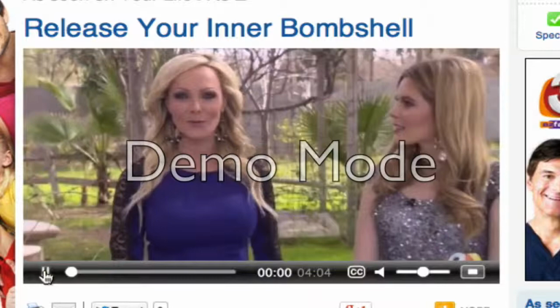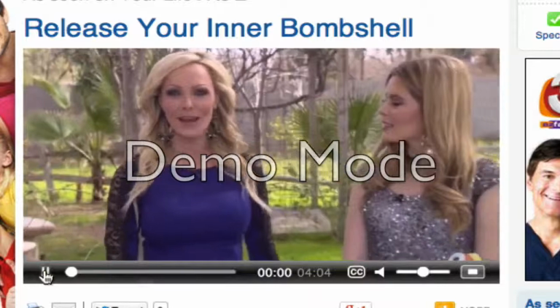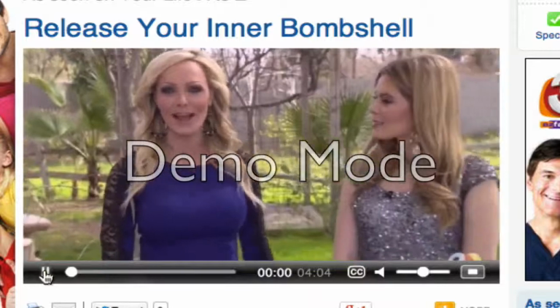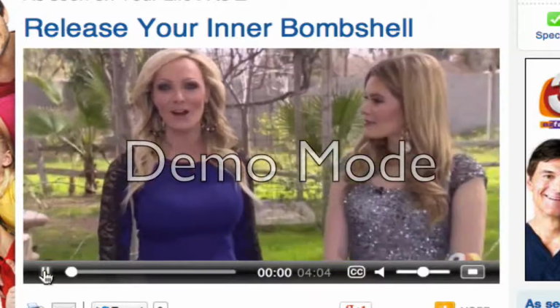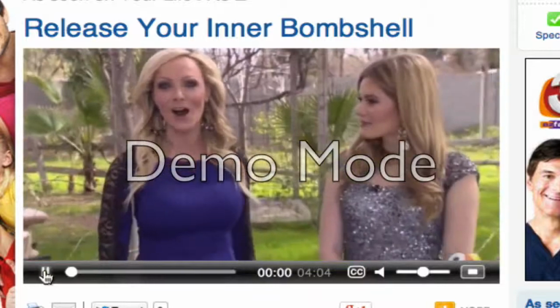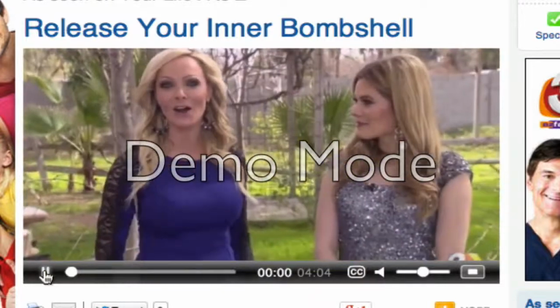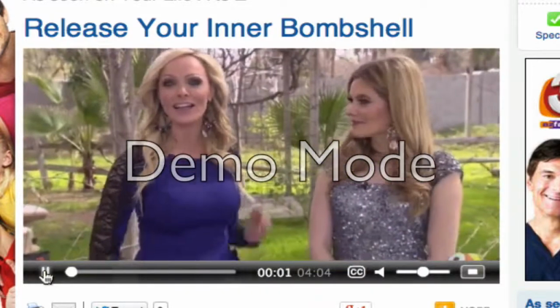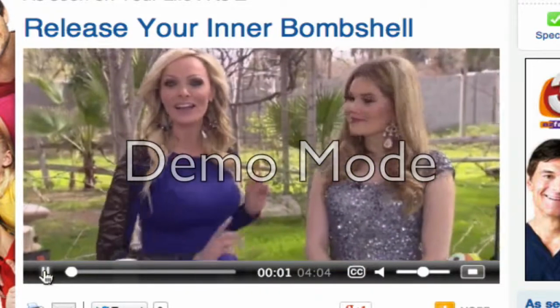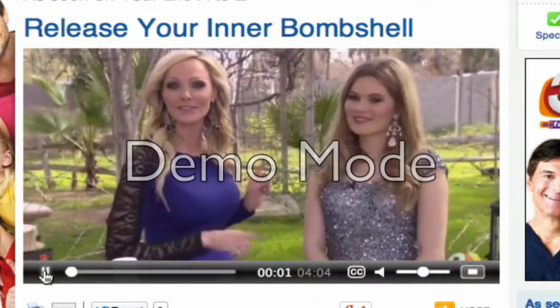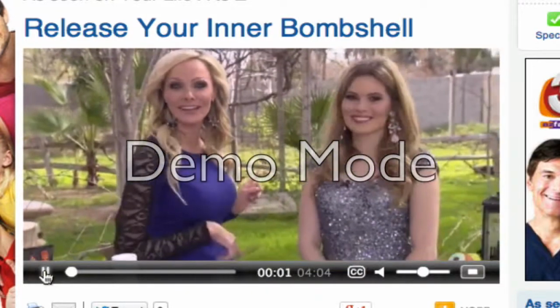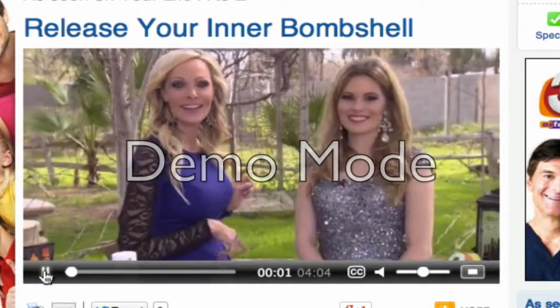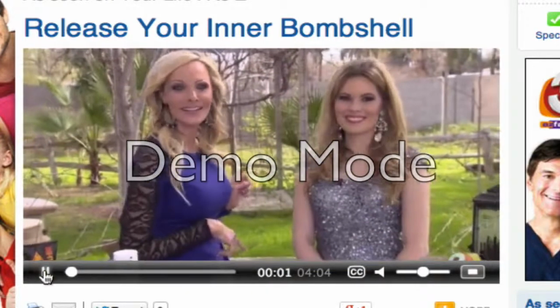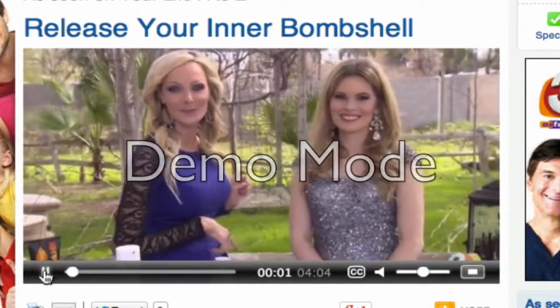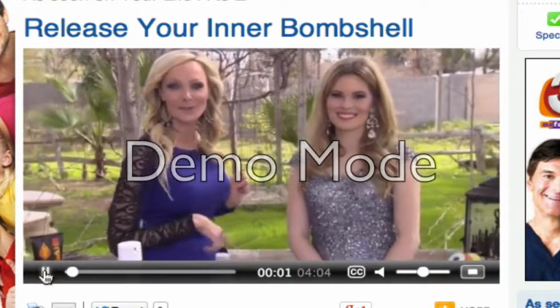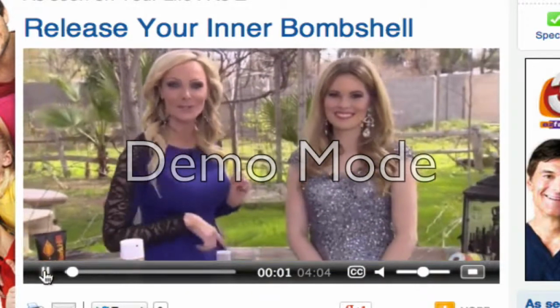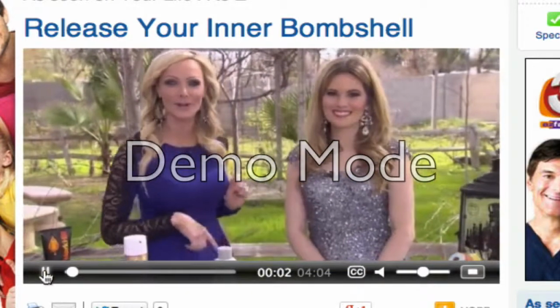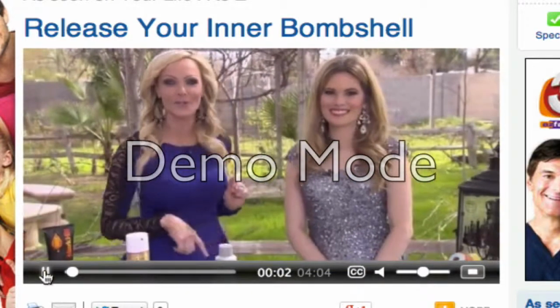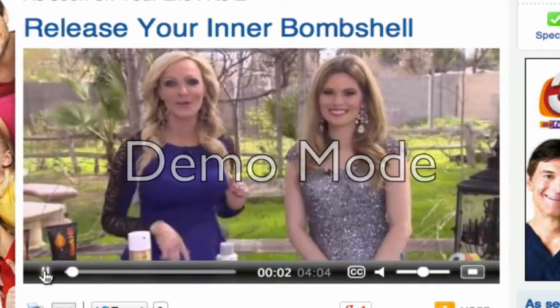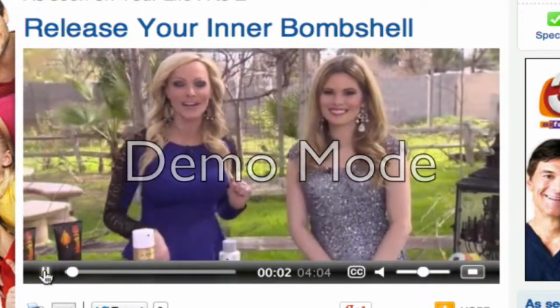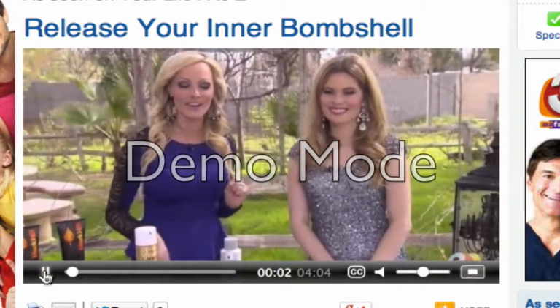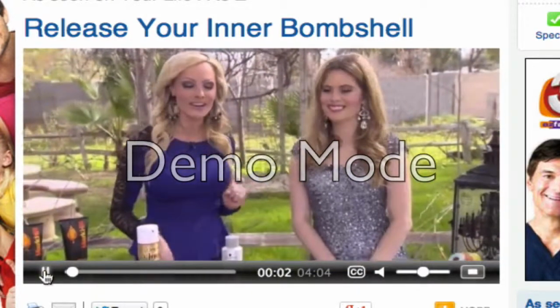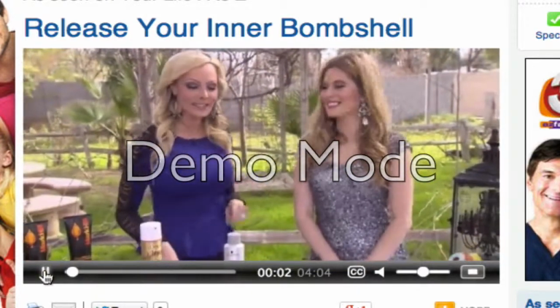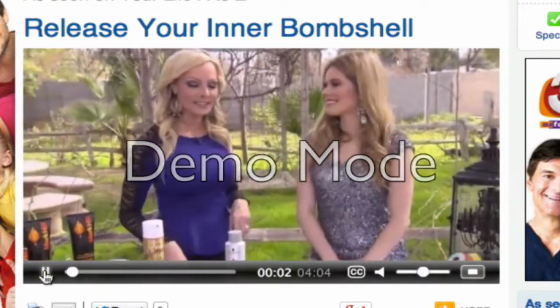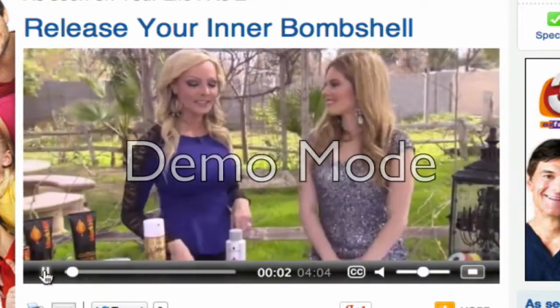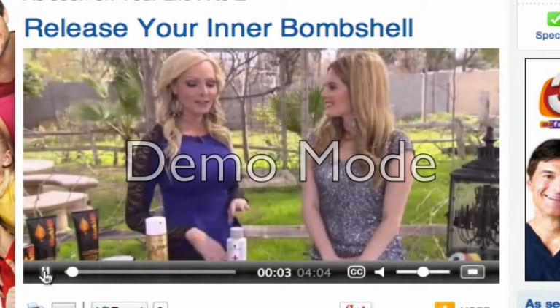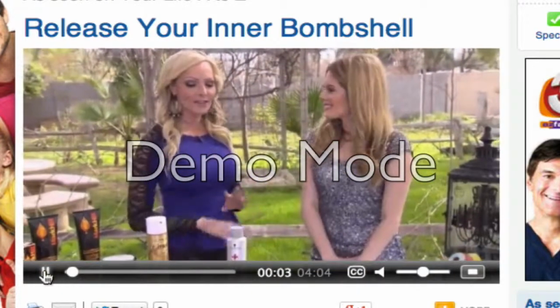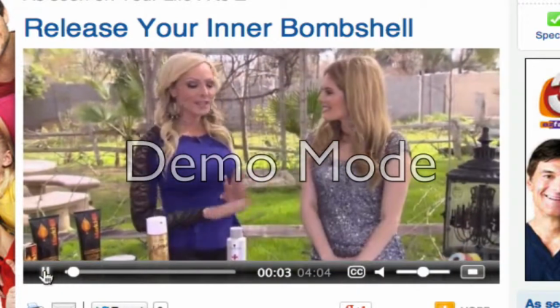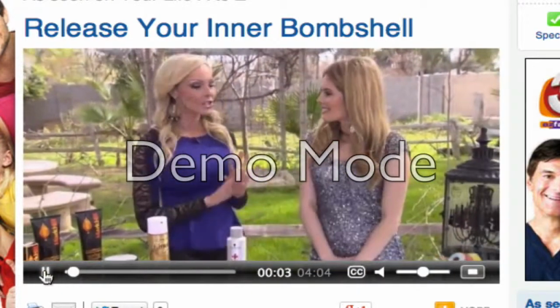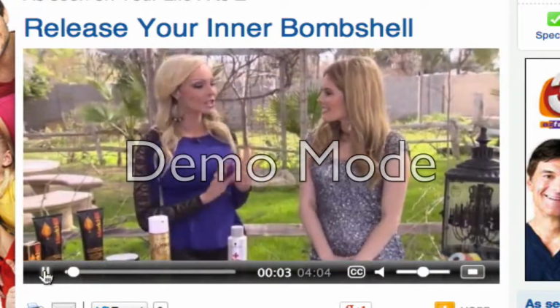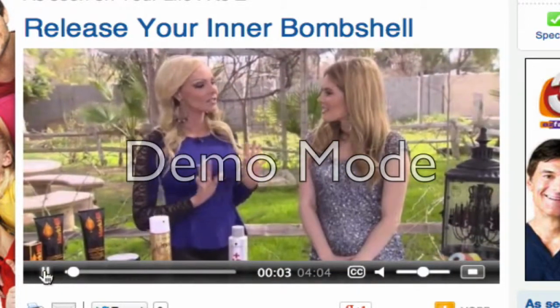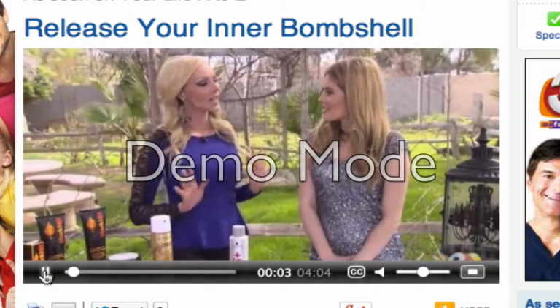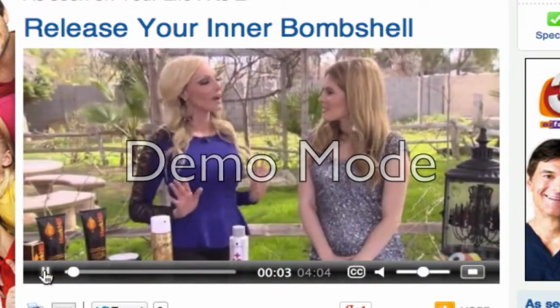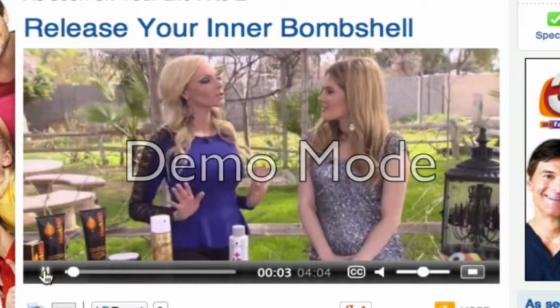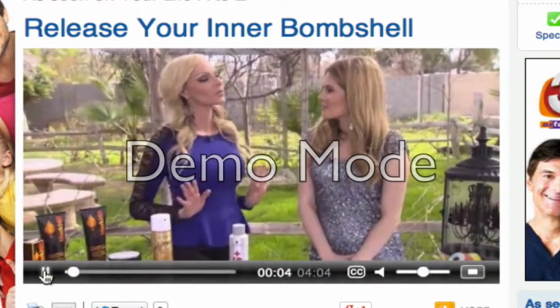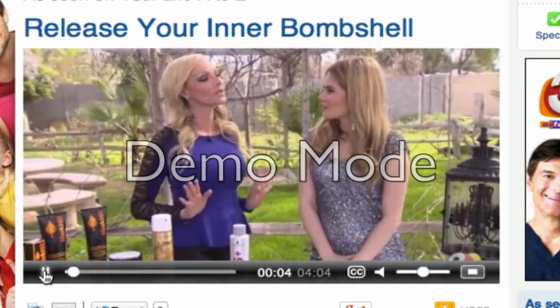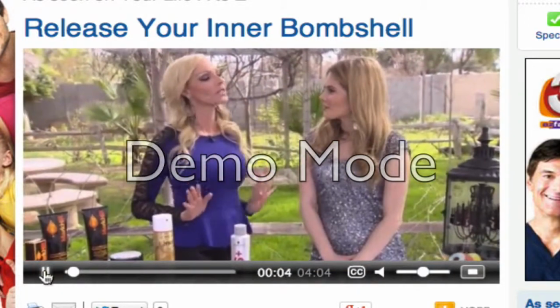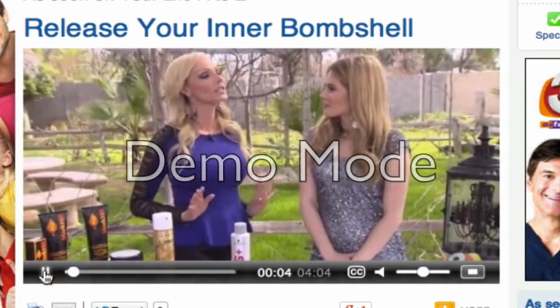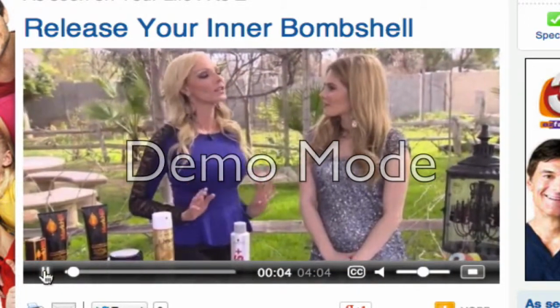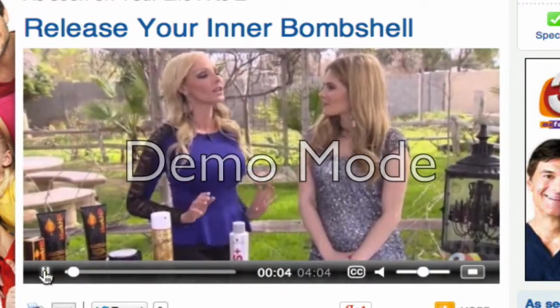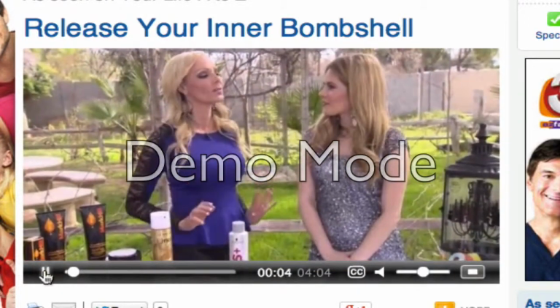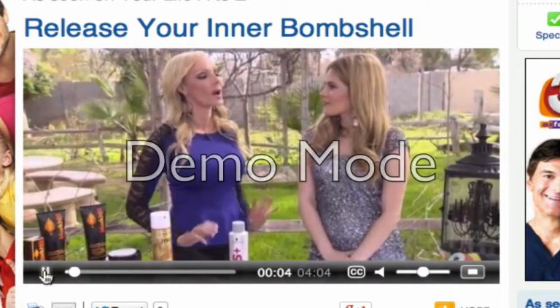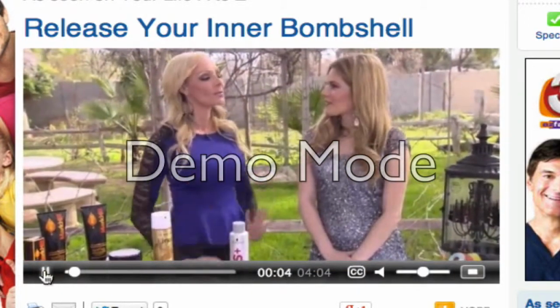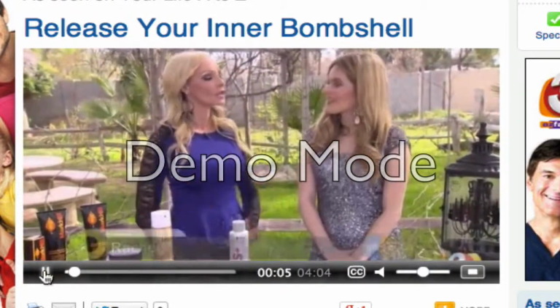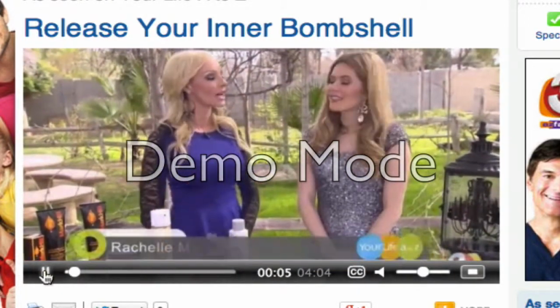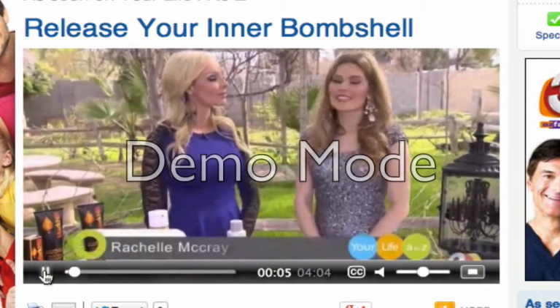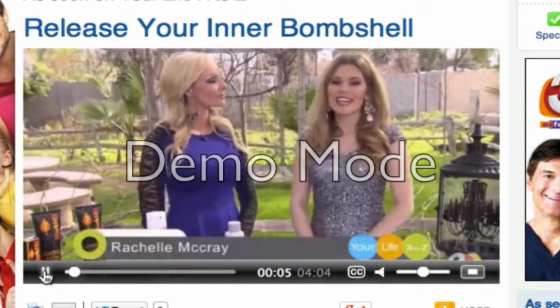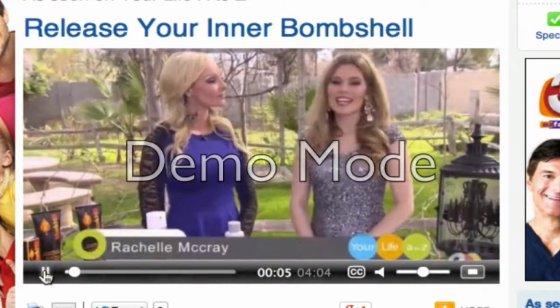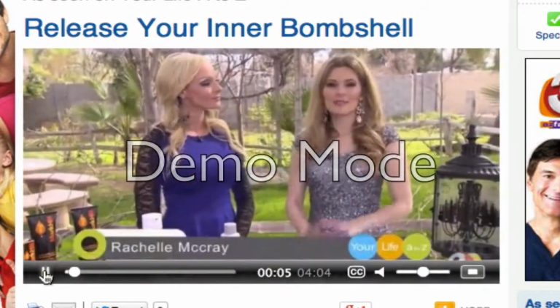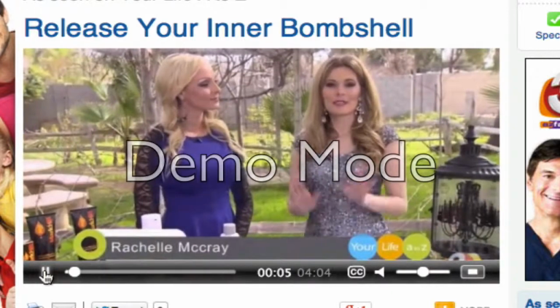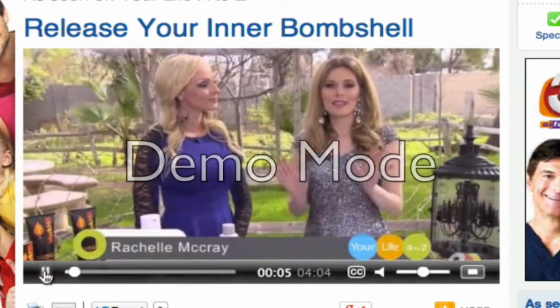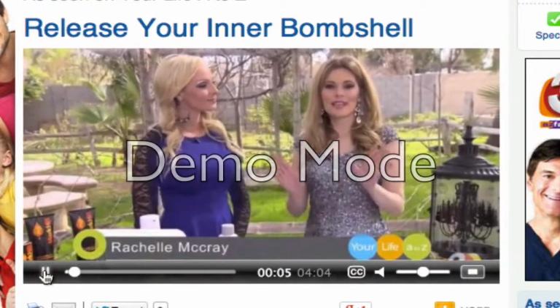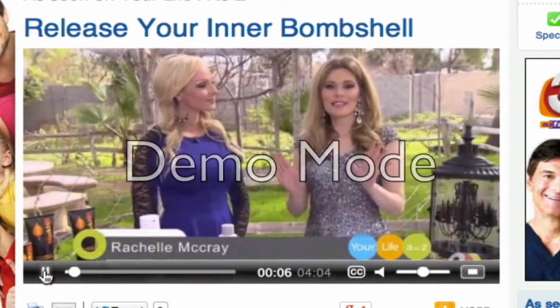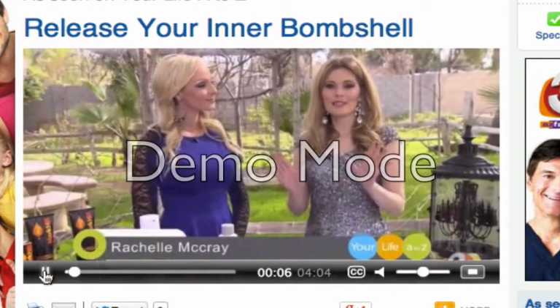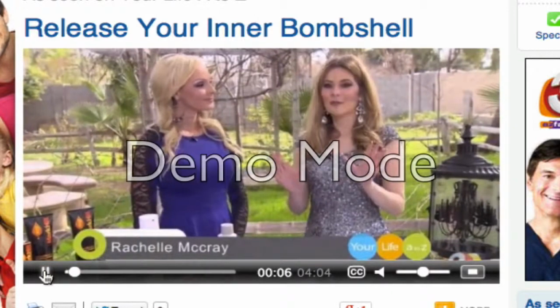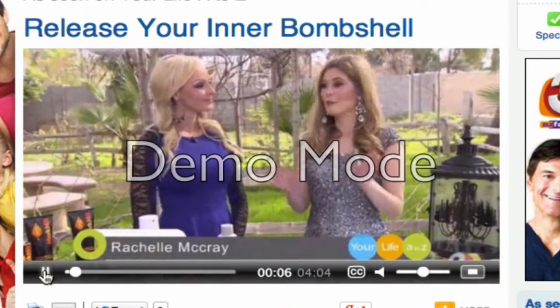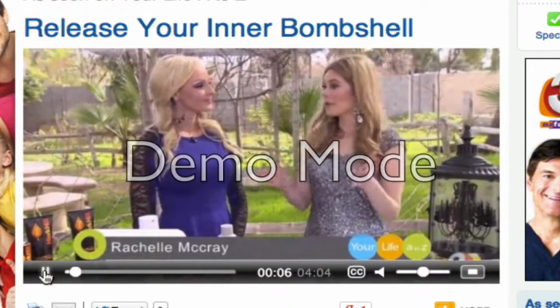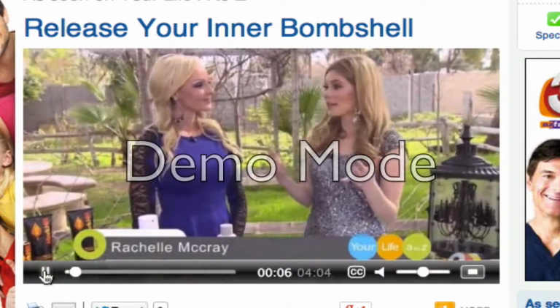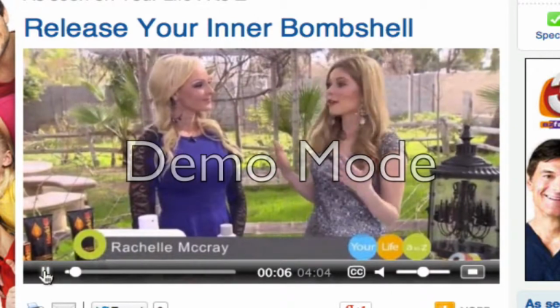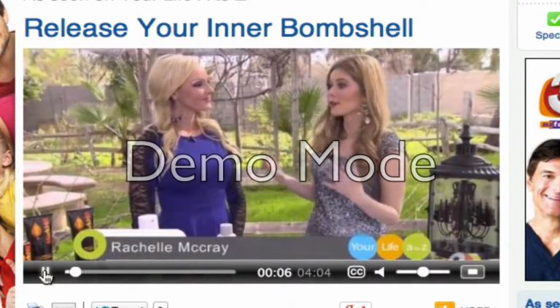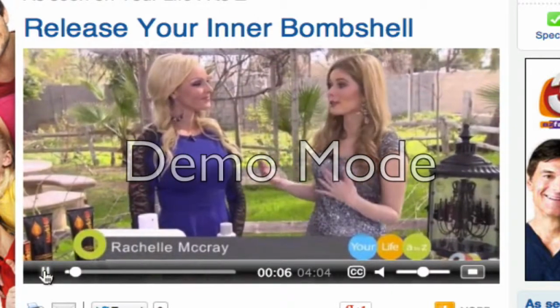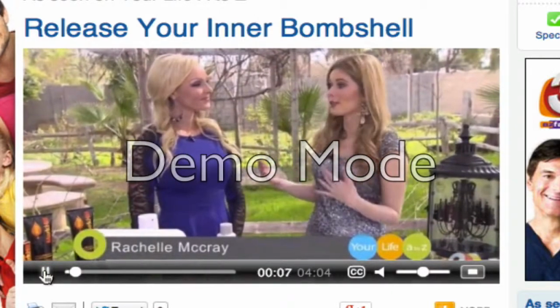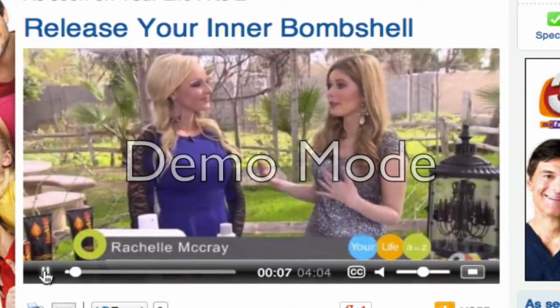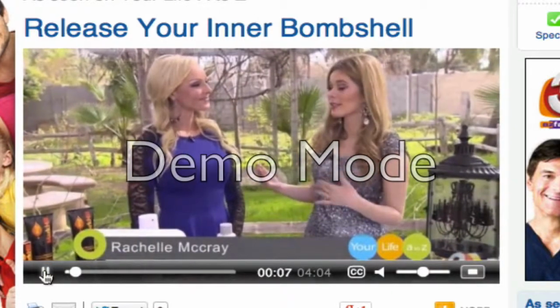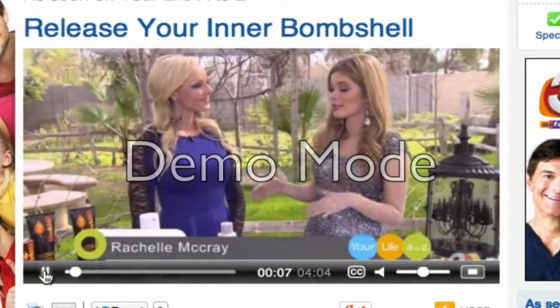We have our lifestyle expert, Rochelle McCrae, here to tell us just how to release our inner bombshell. Because we can all do this.